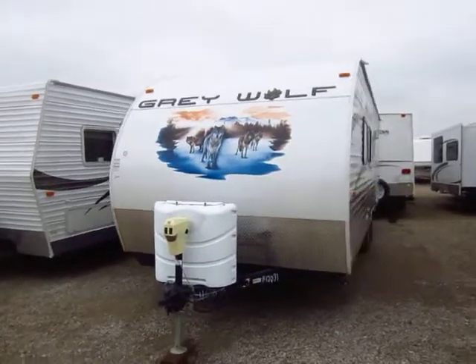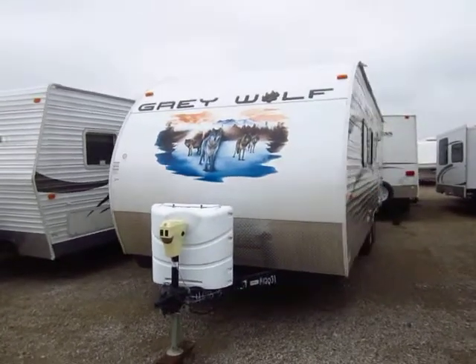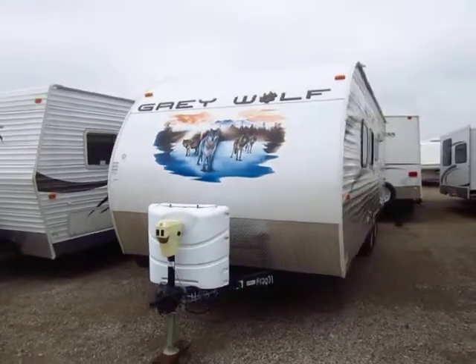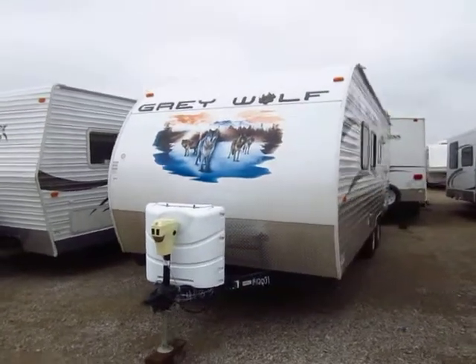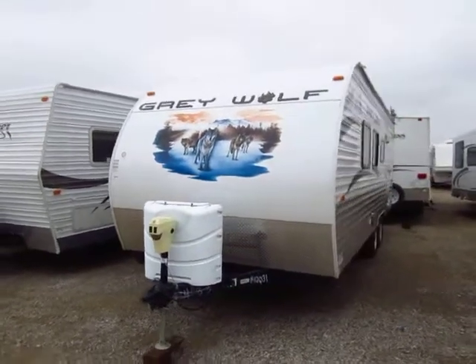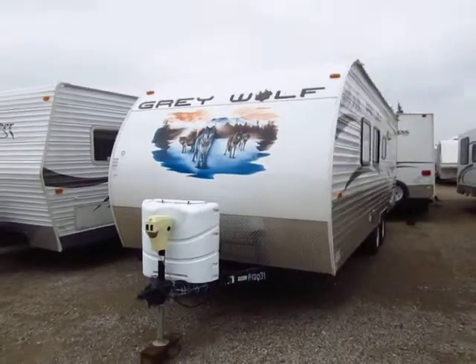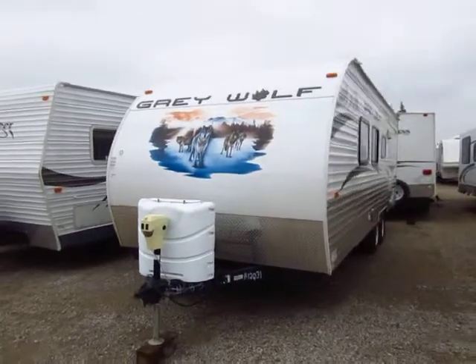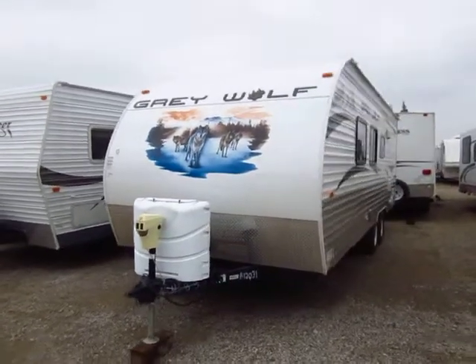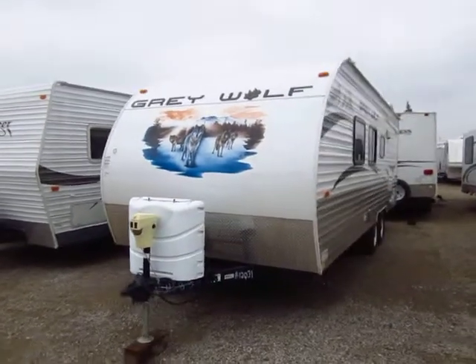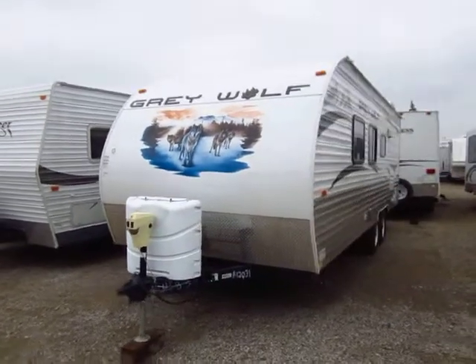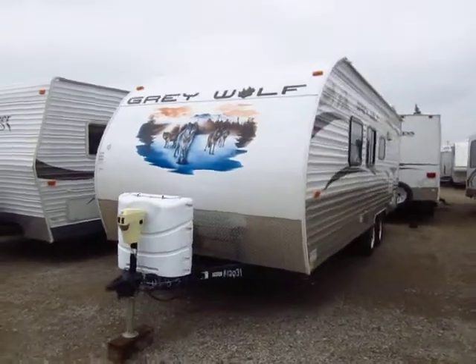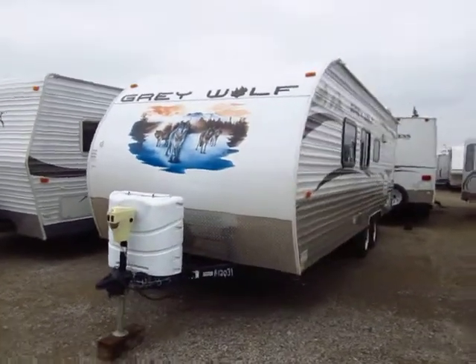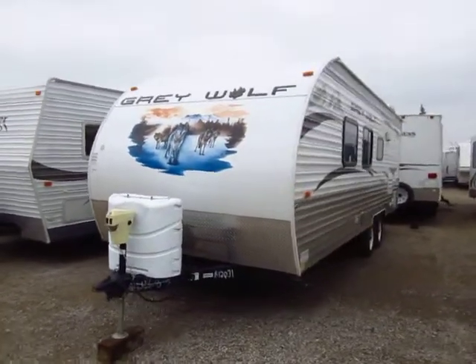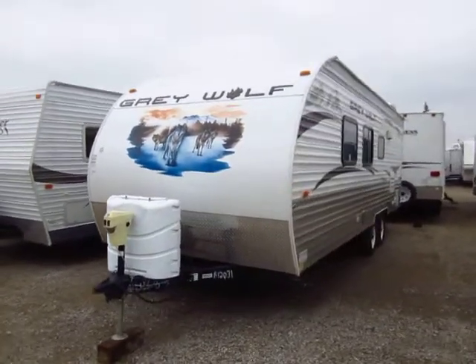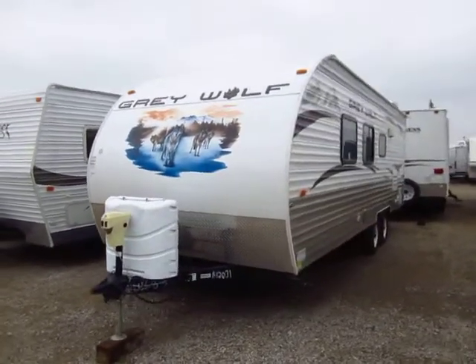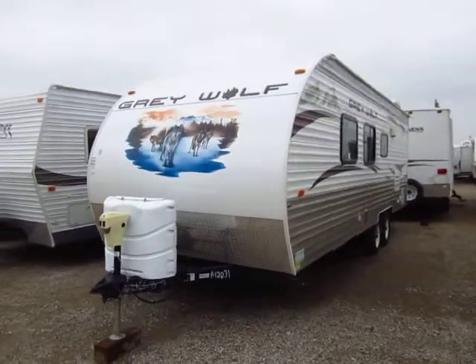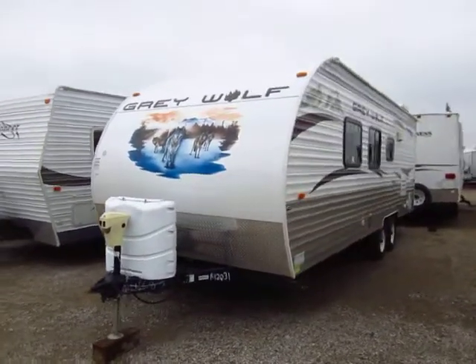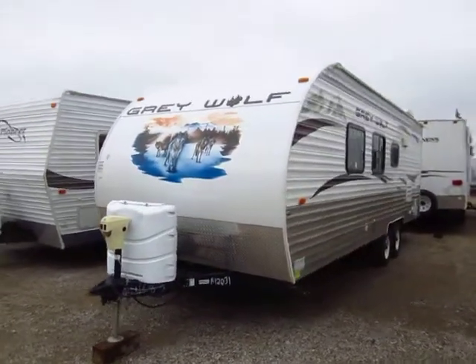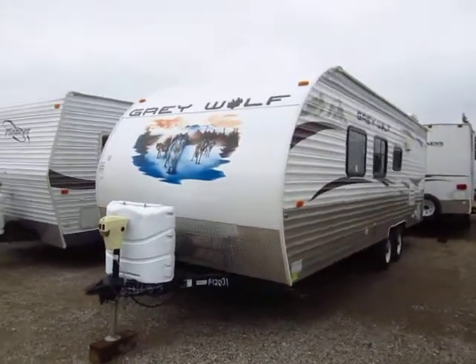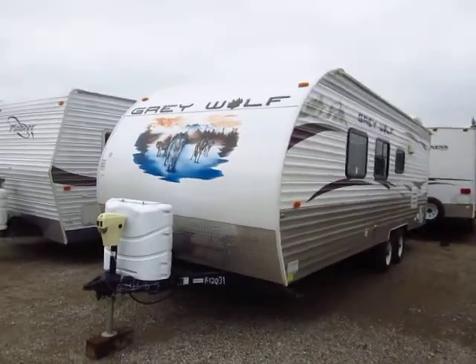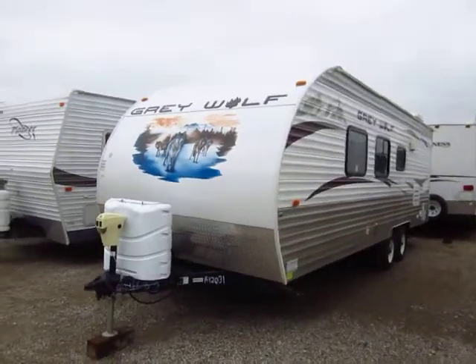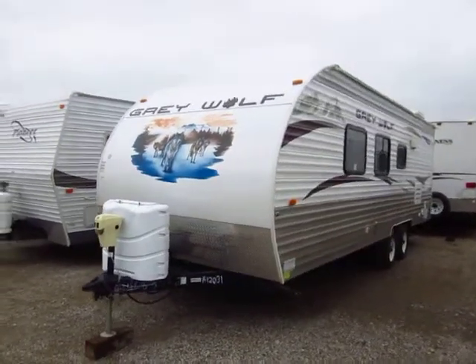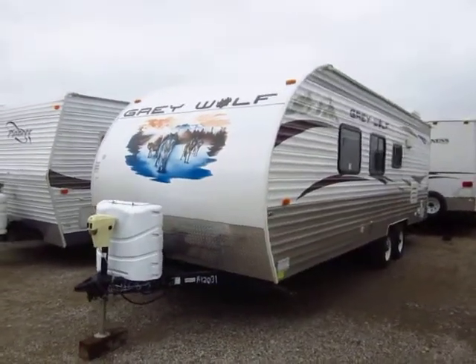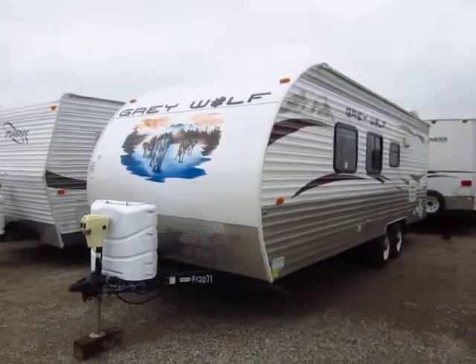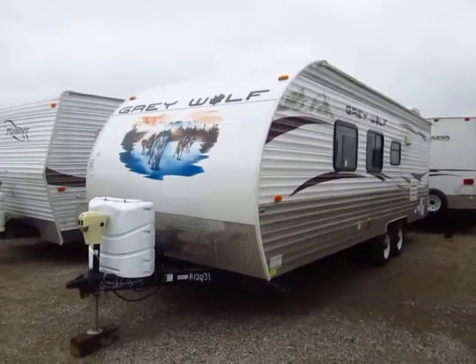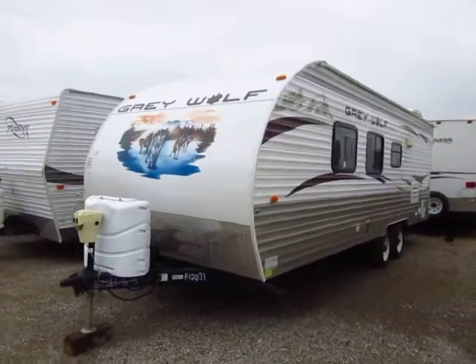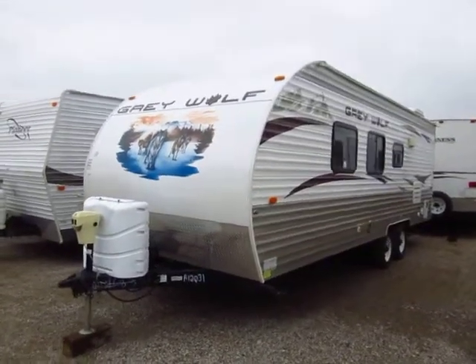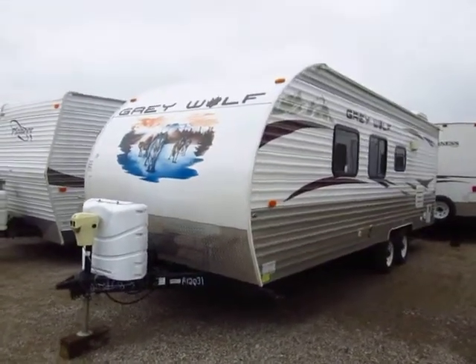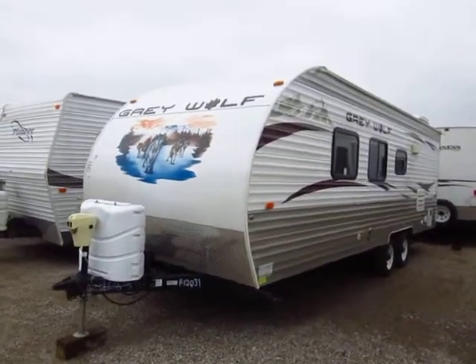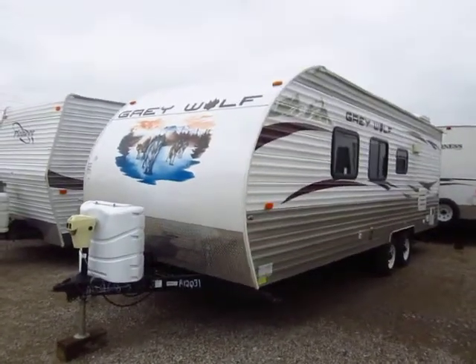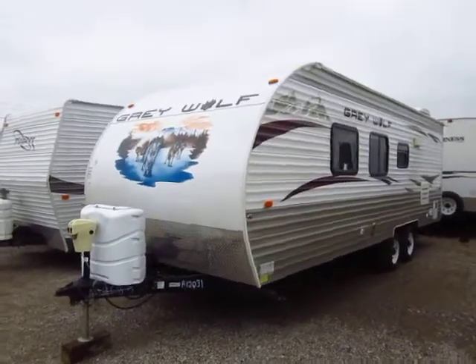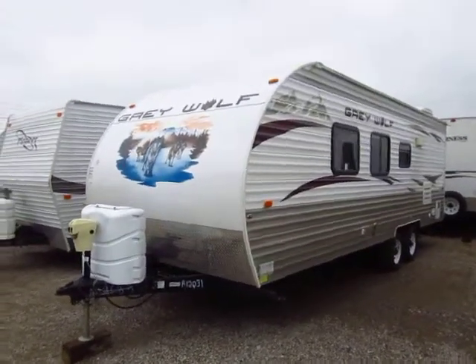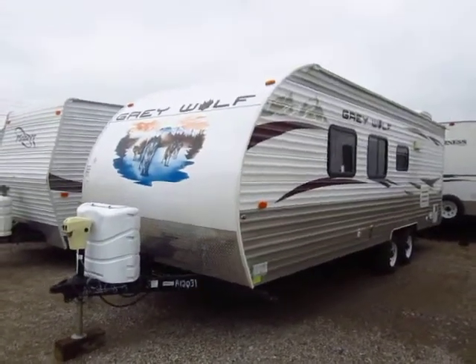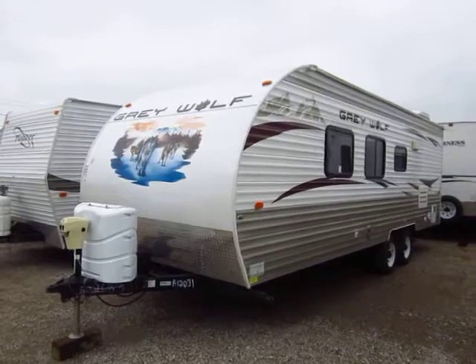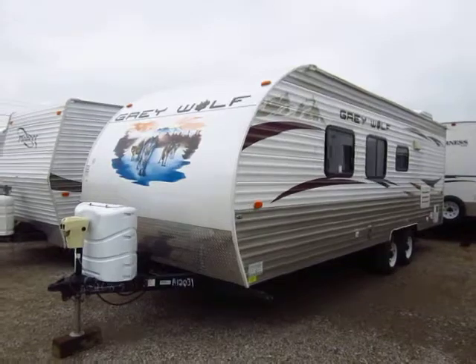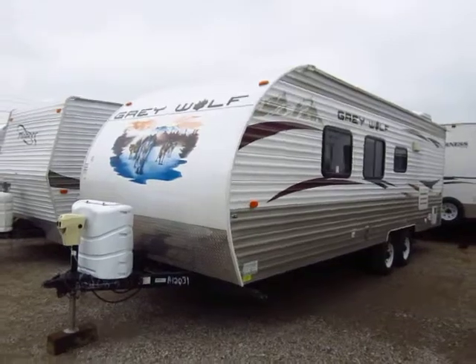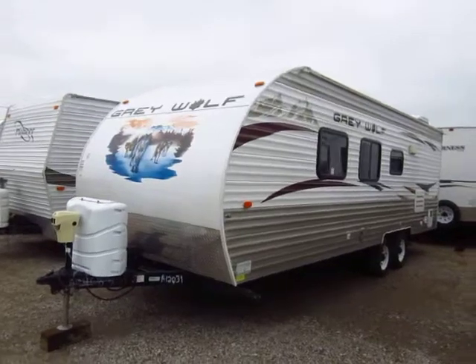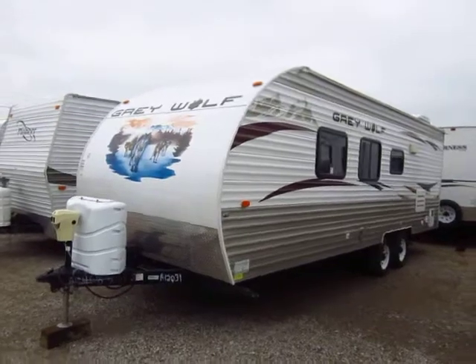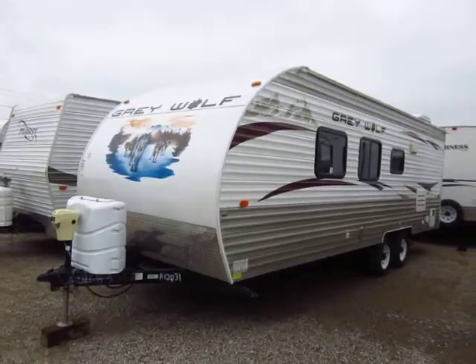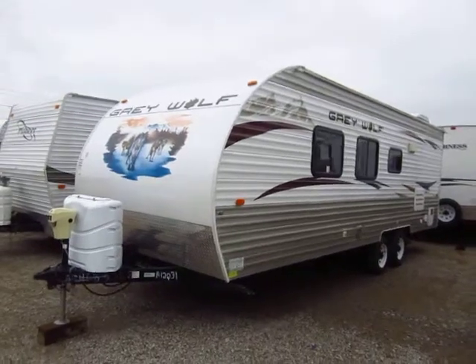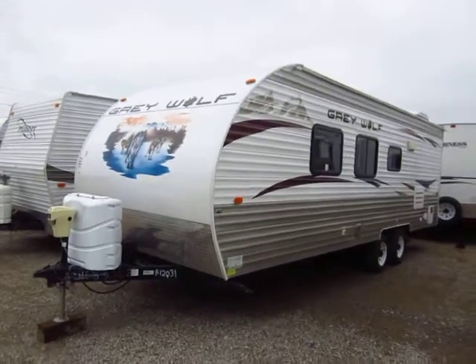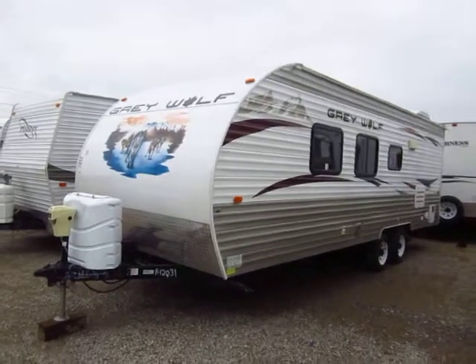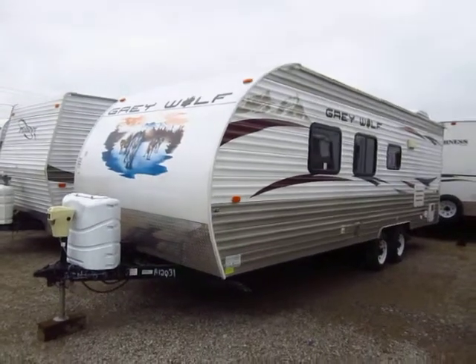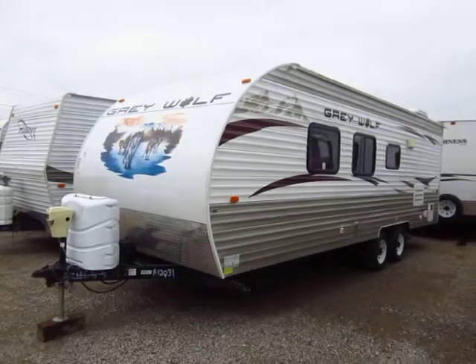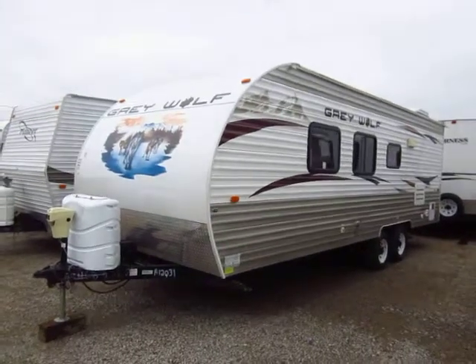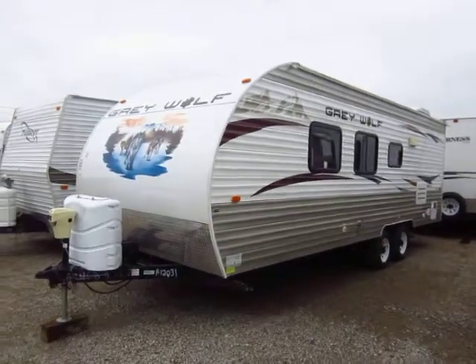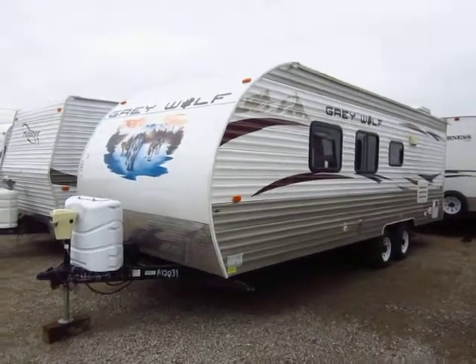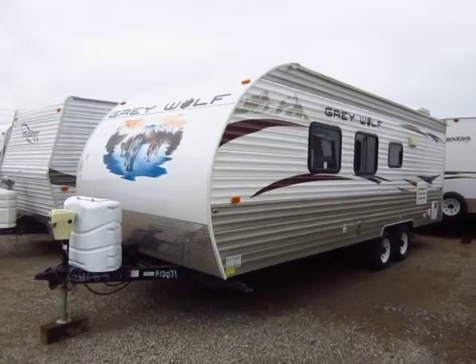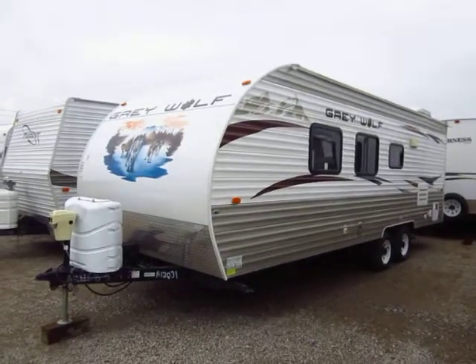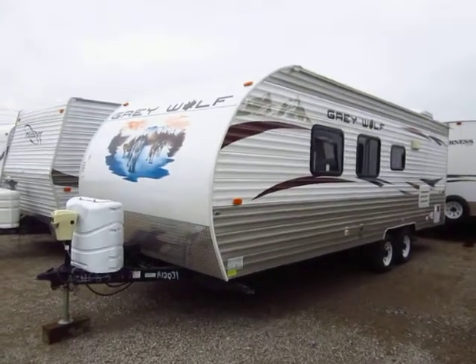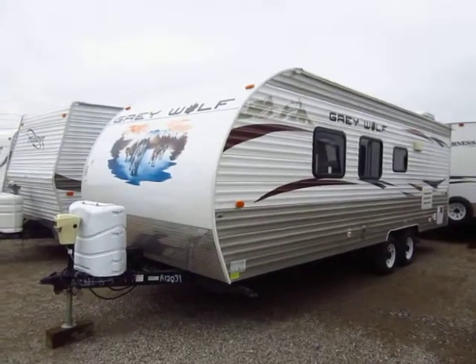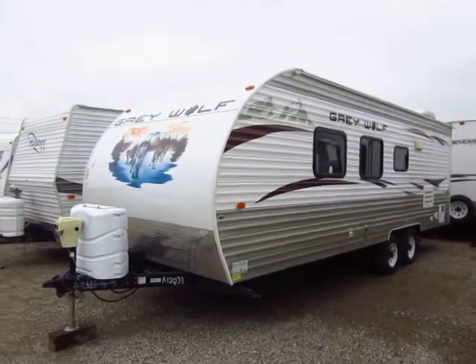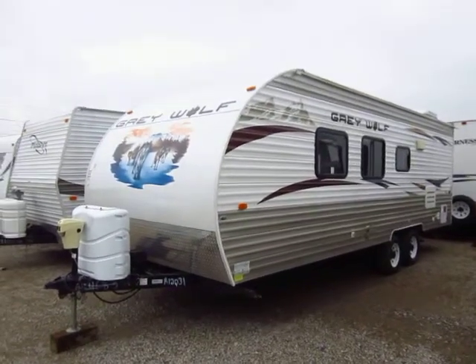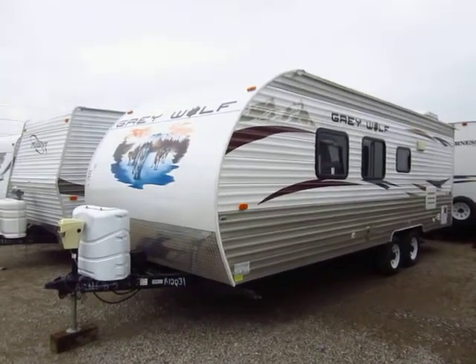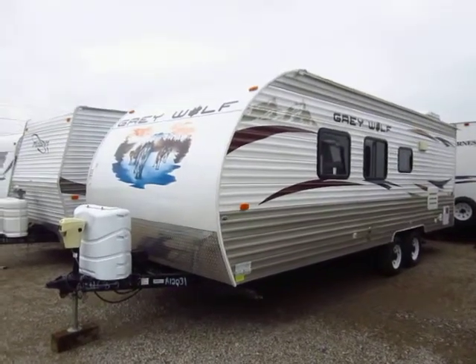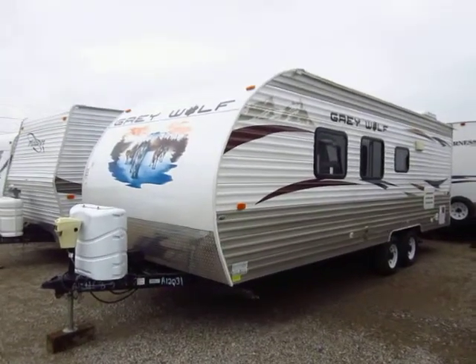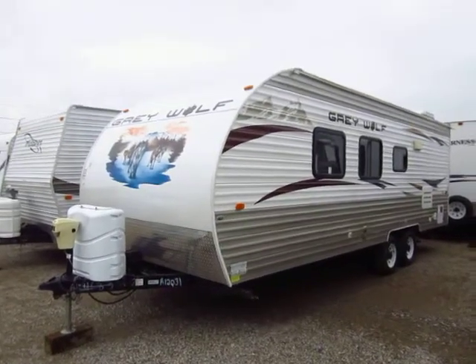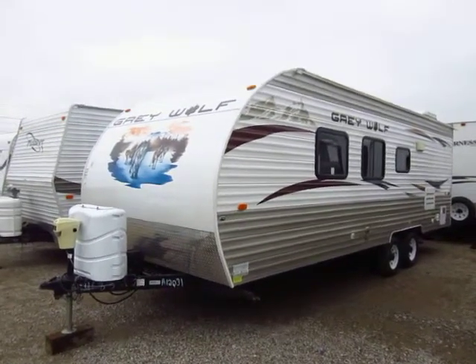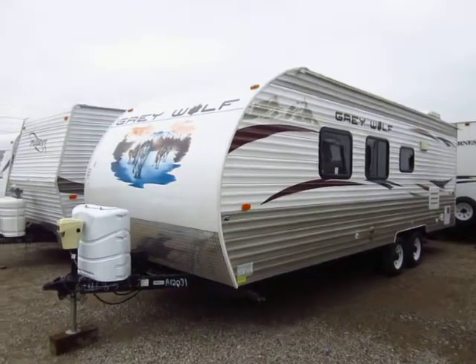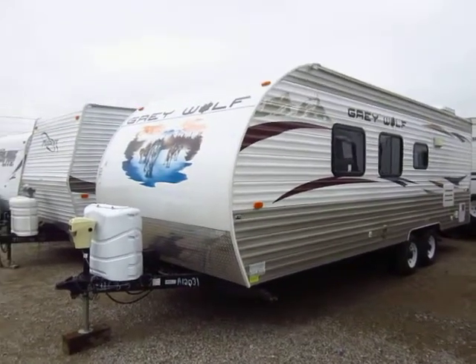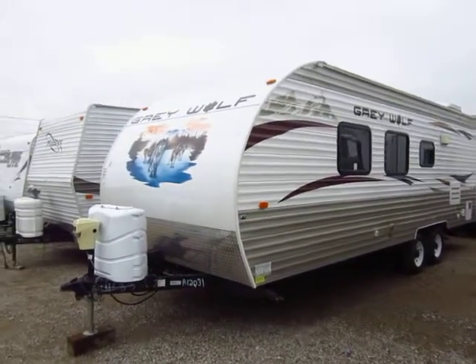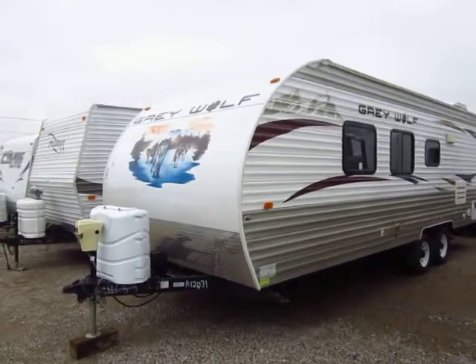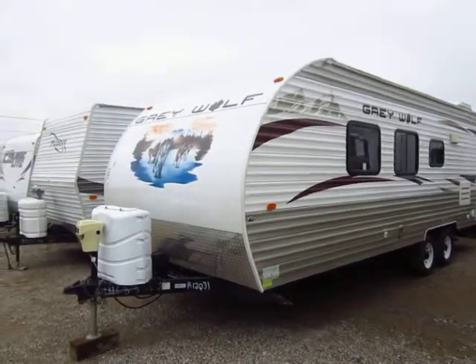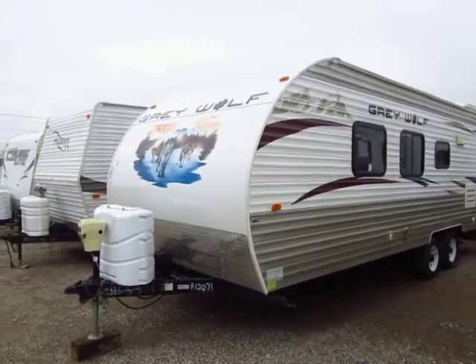Big rear bathroom, lots of storage, no bunks, no slides, lightweight, easy towing. Easy towing, easy living.